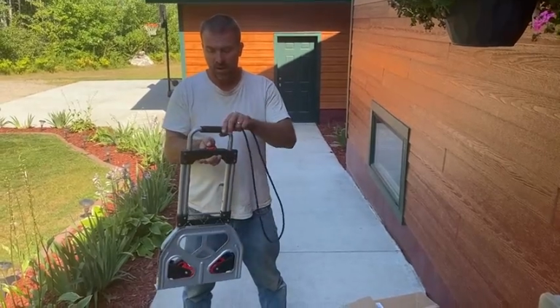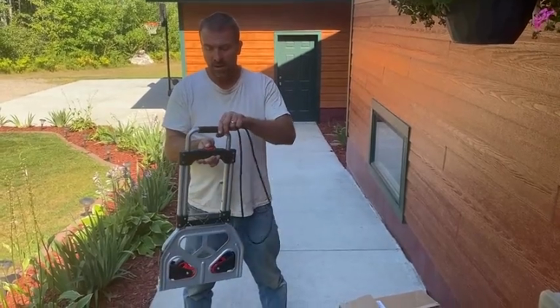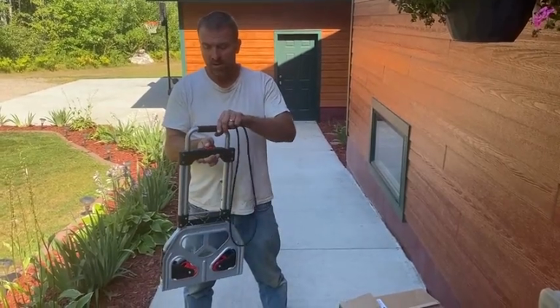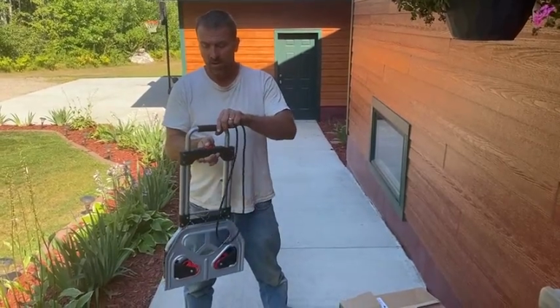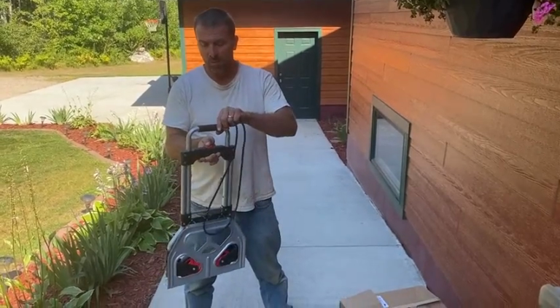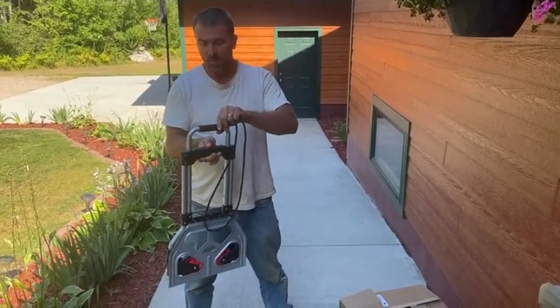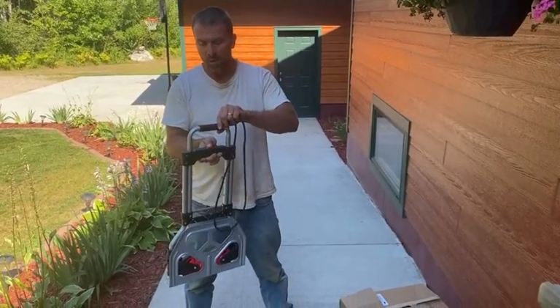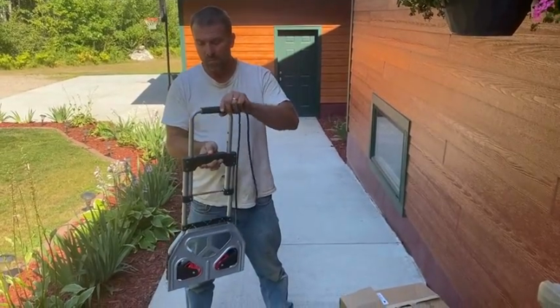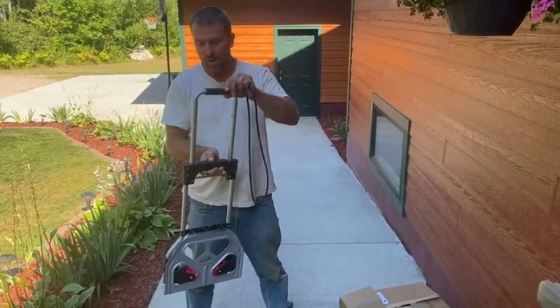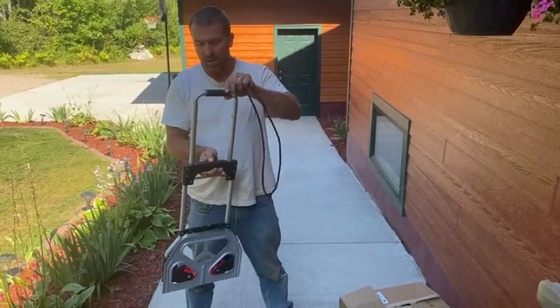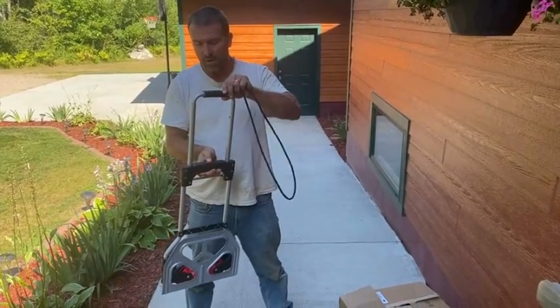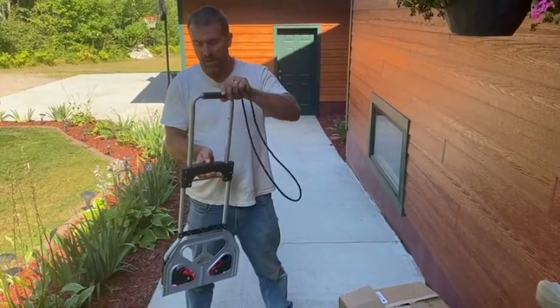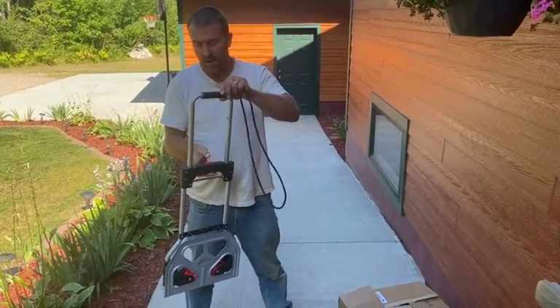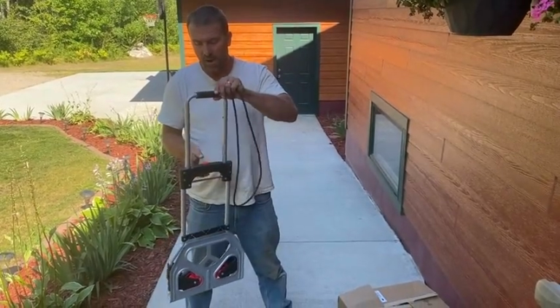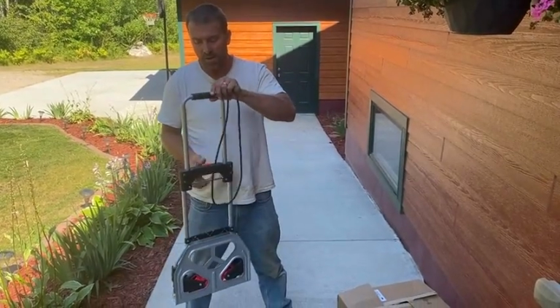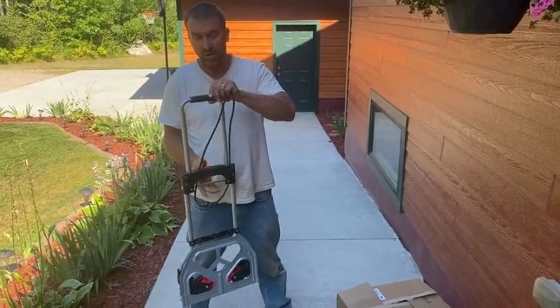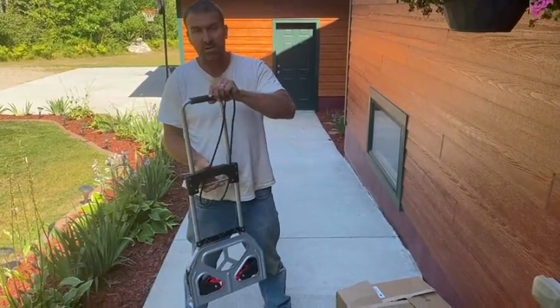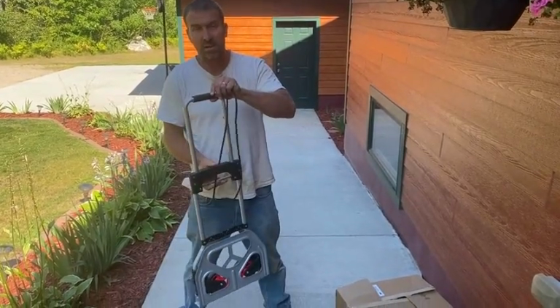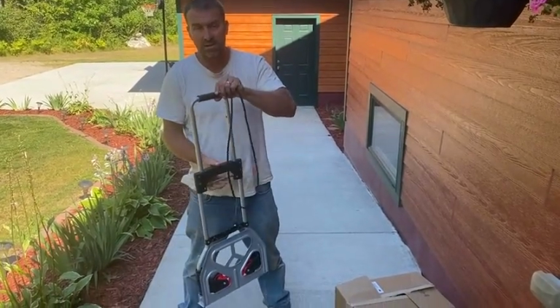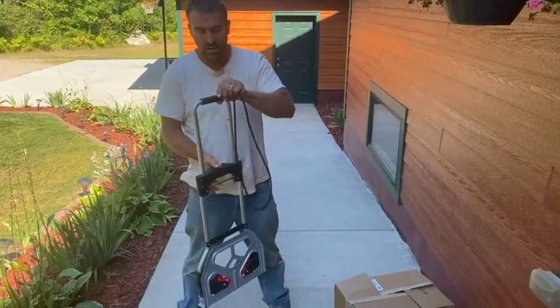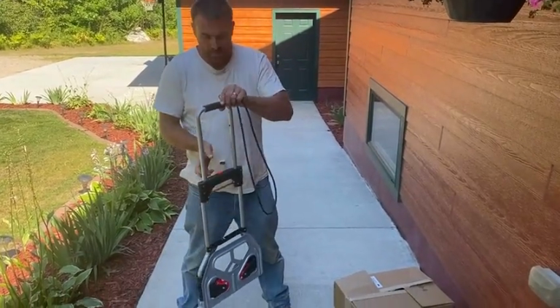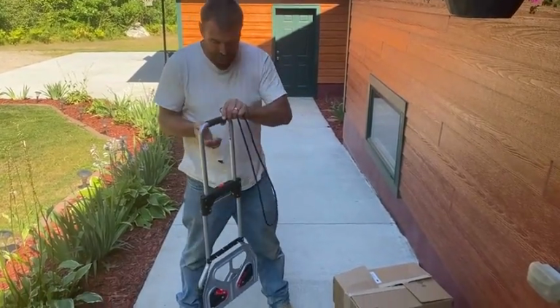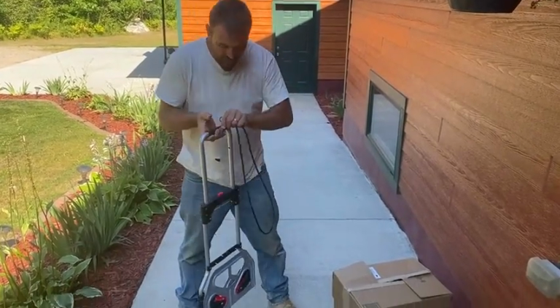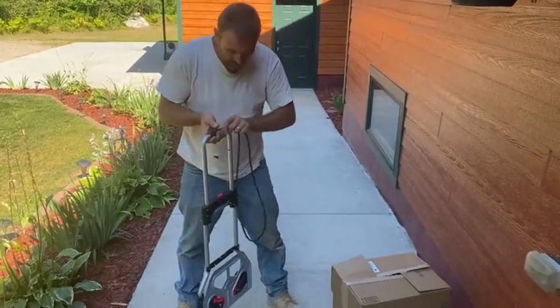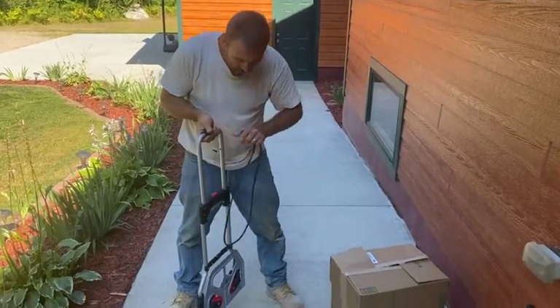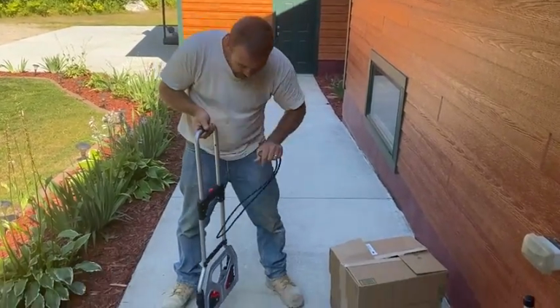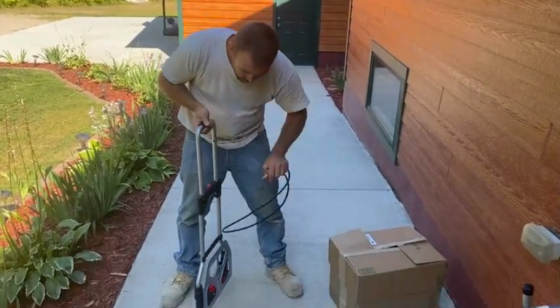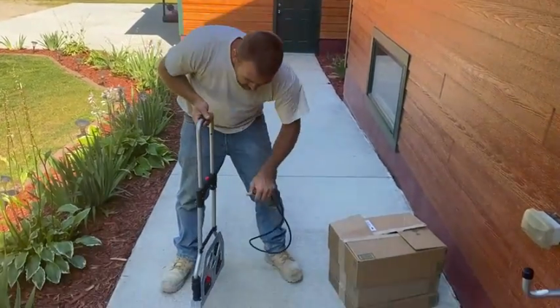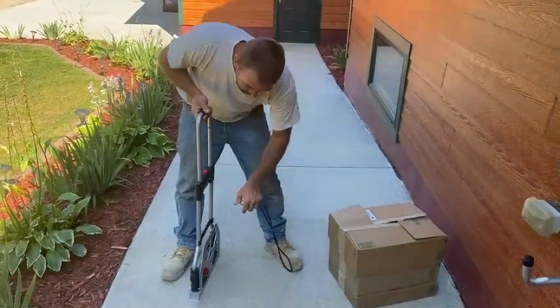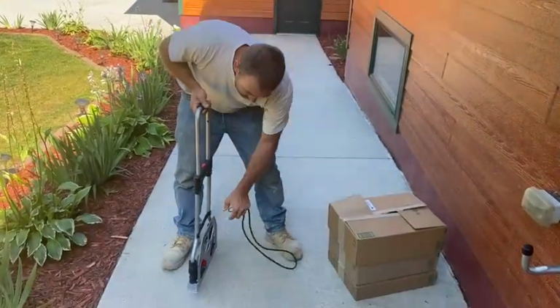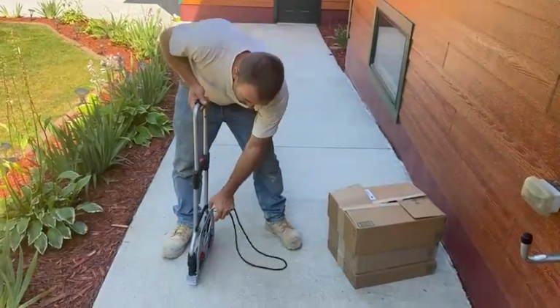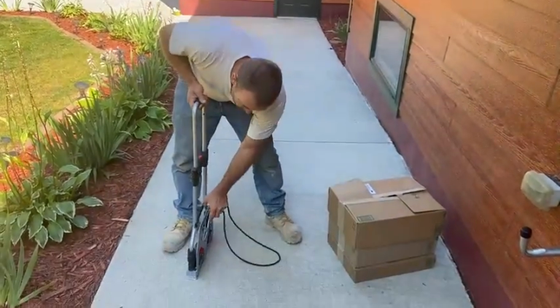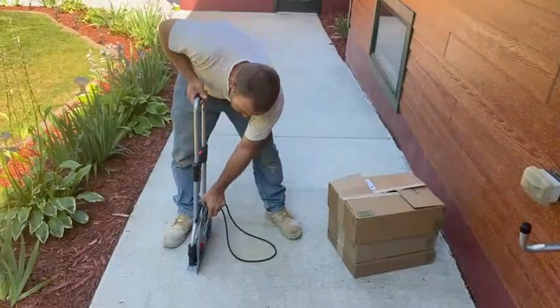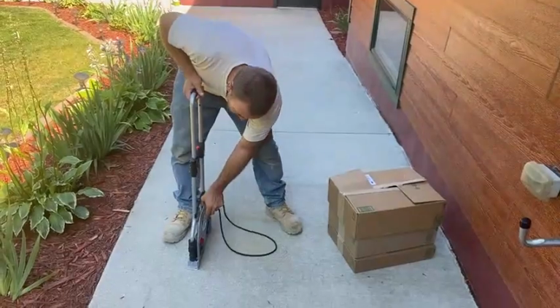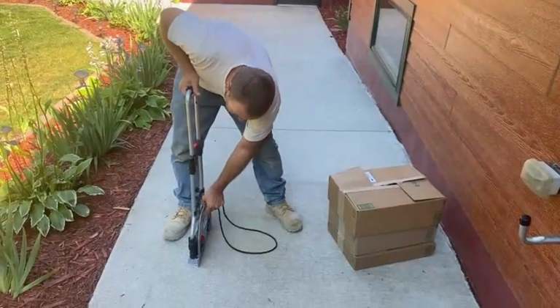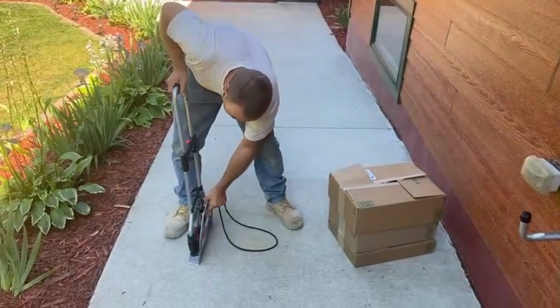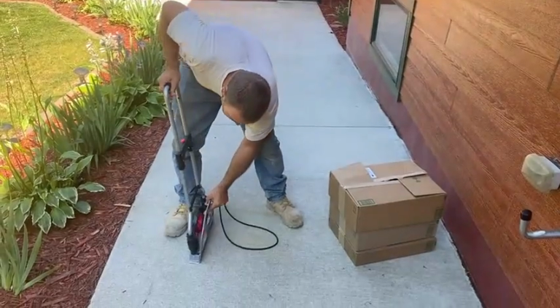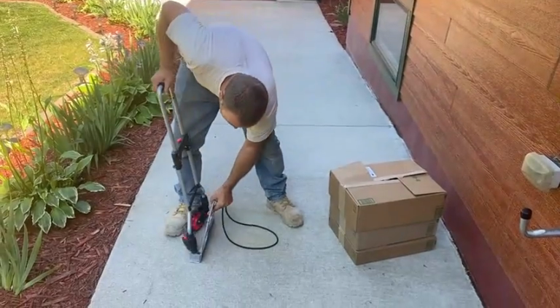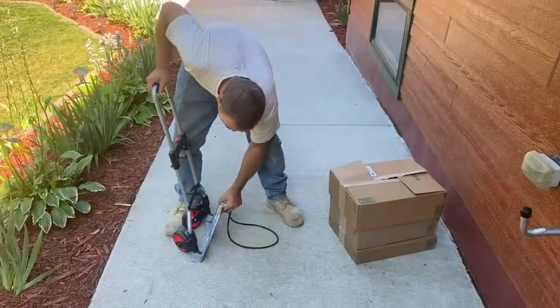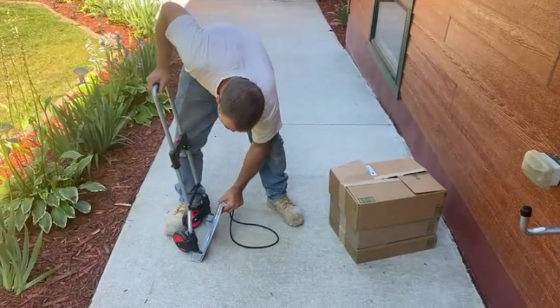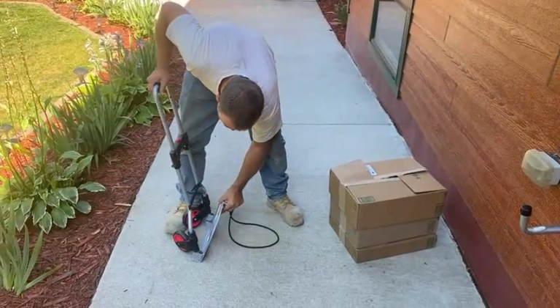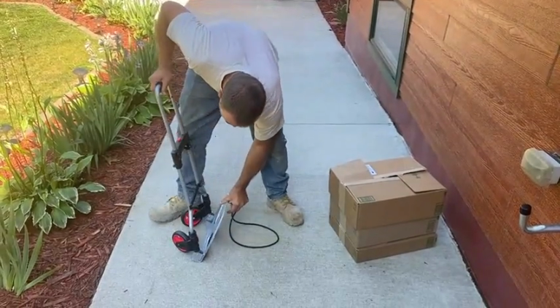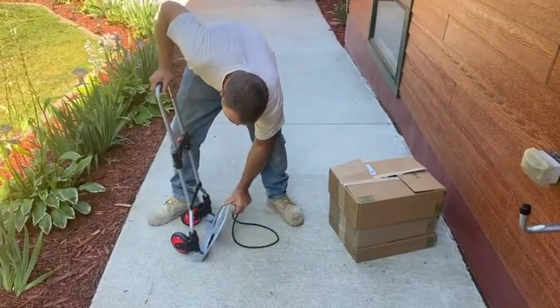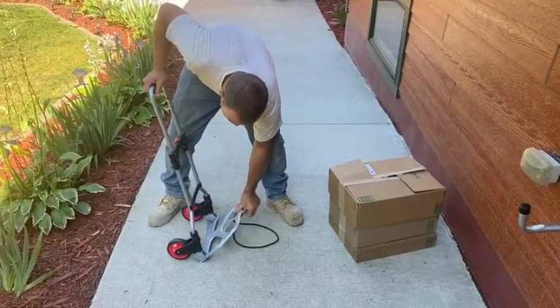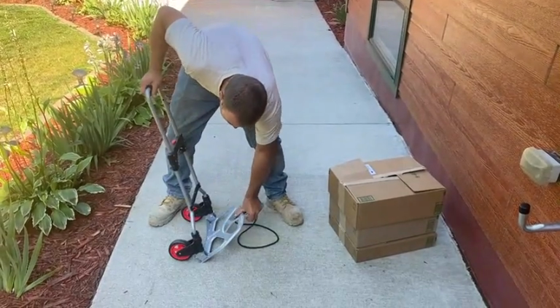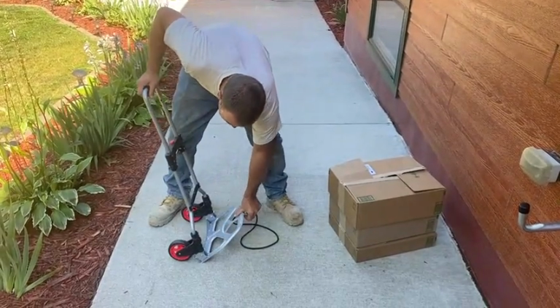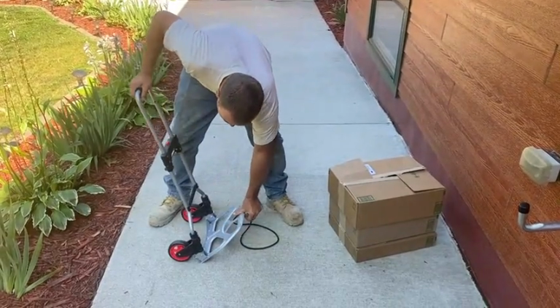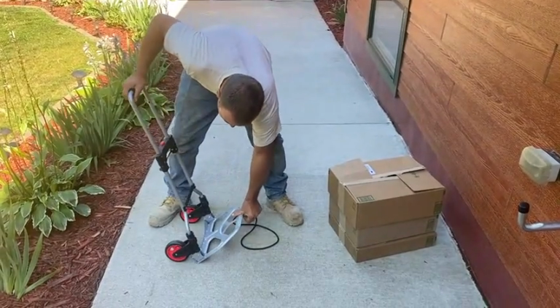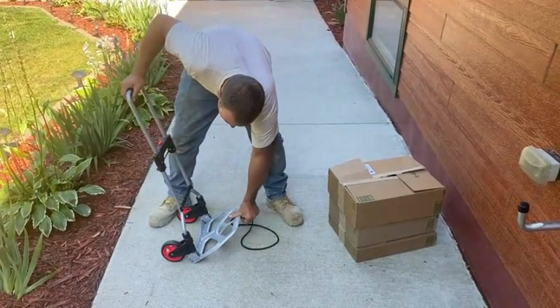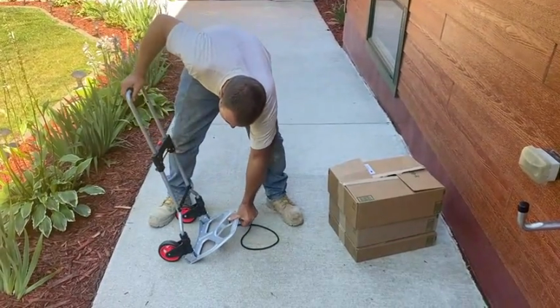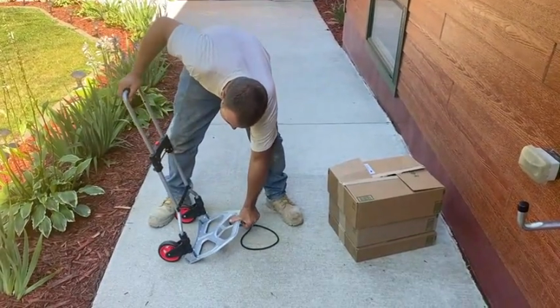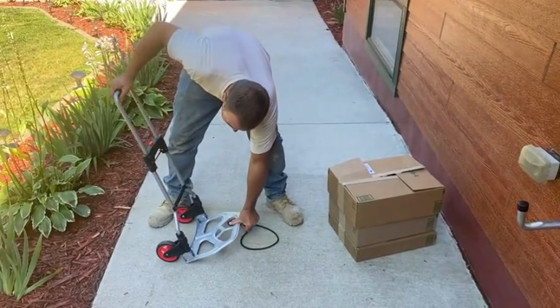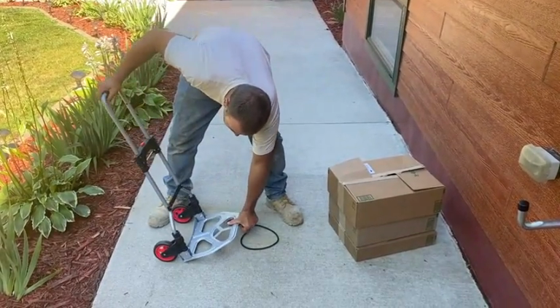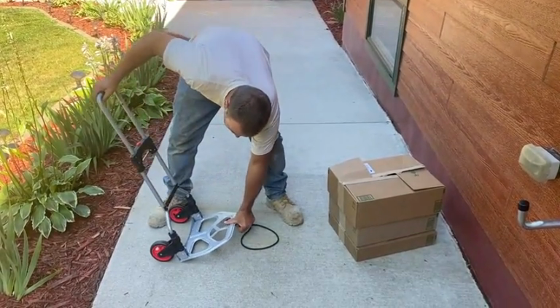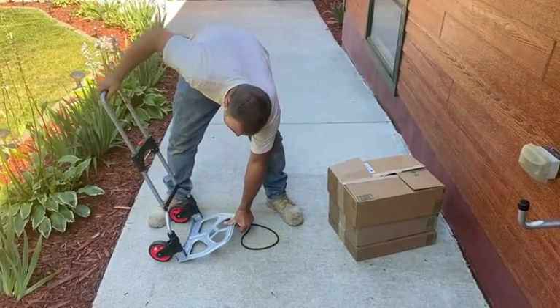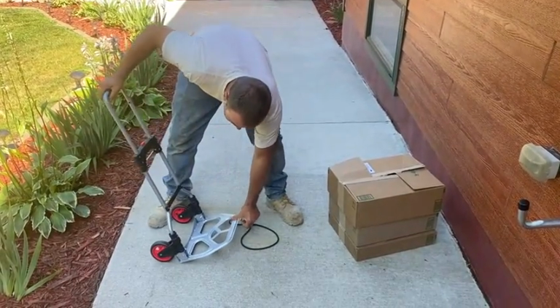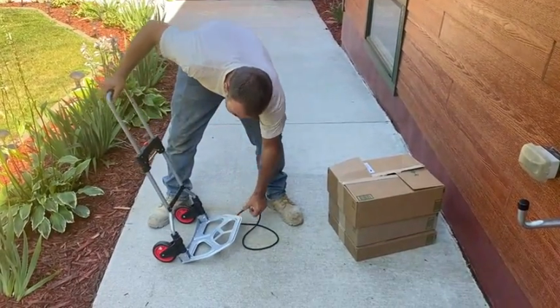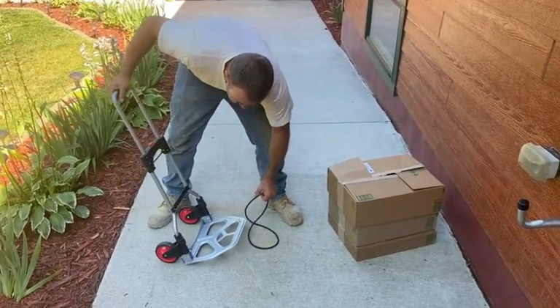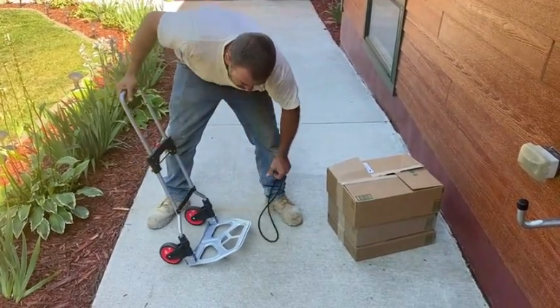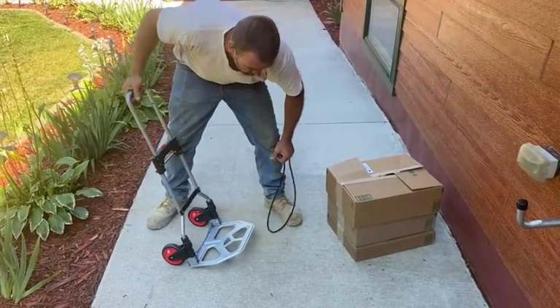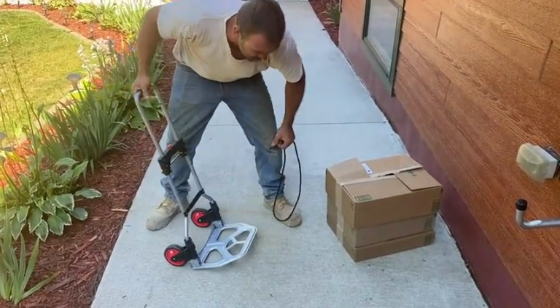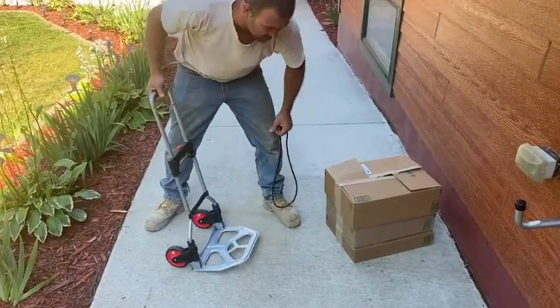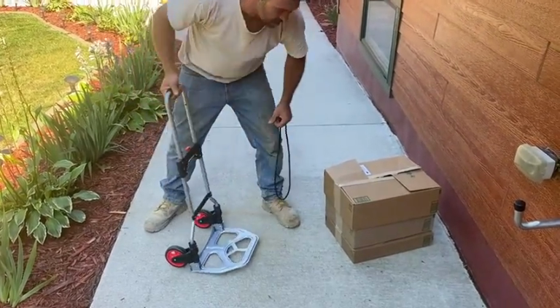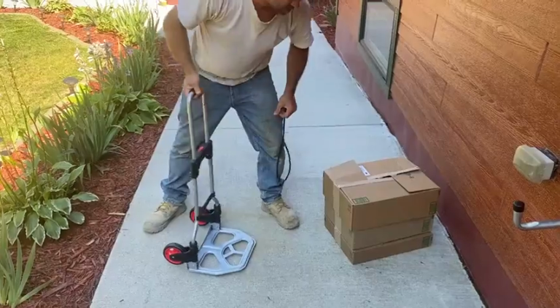Simple push button, handle extends up. Push down, wheels fold out, tray goes down.